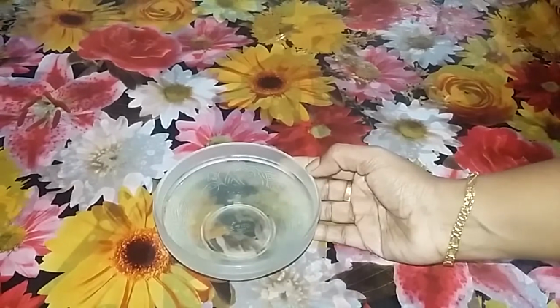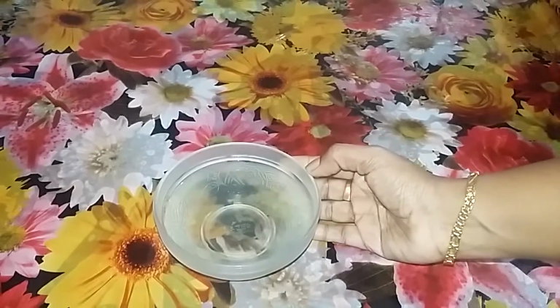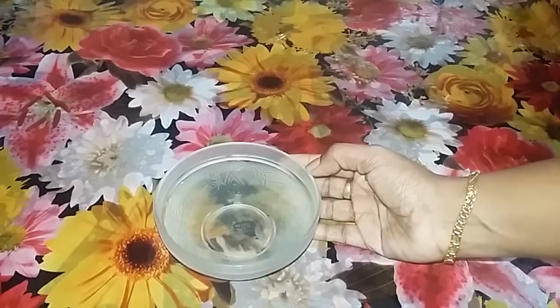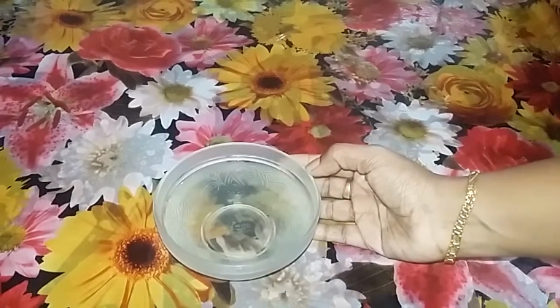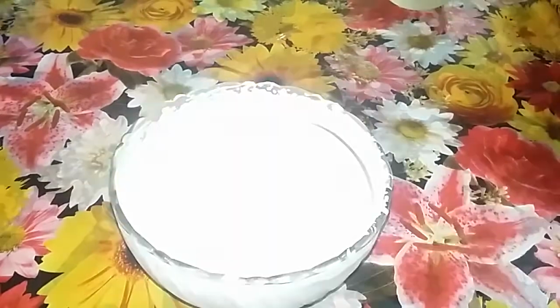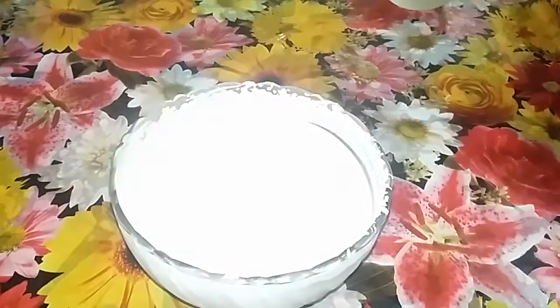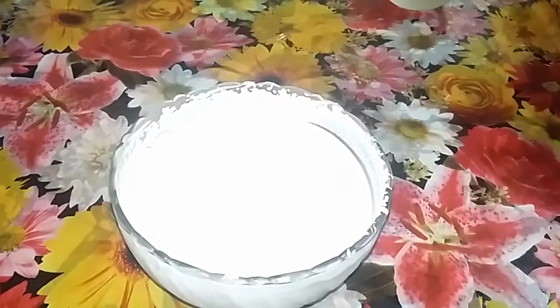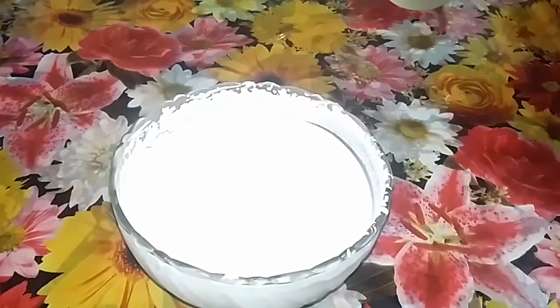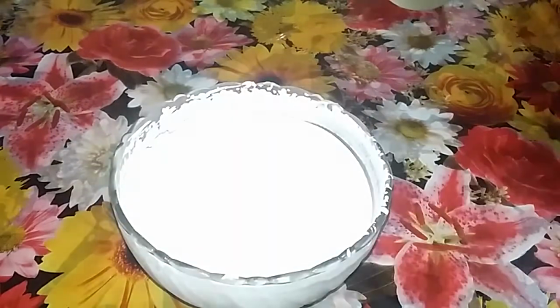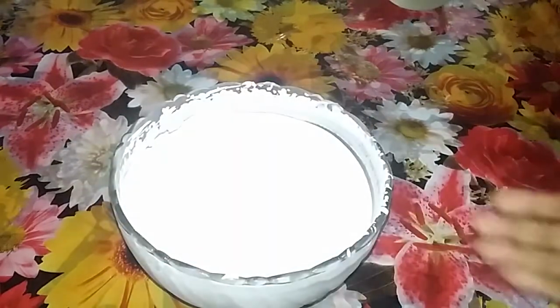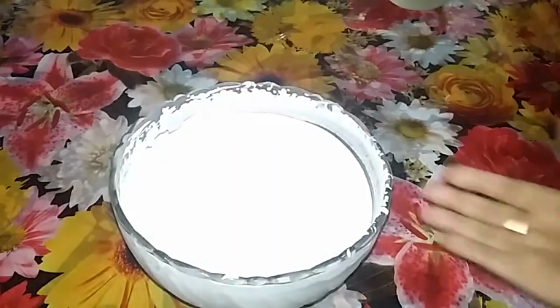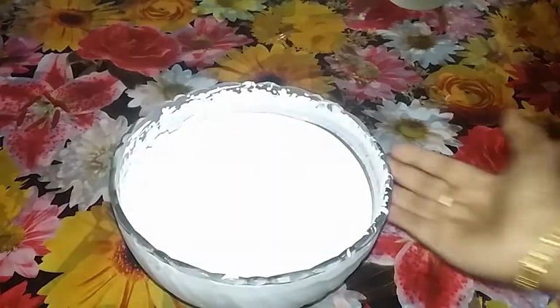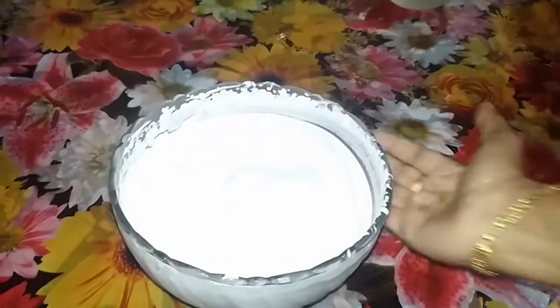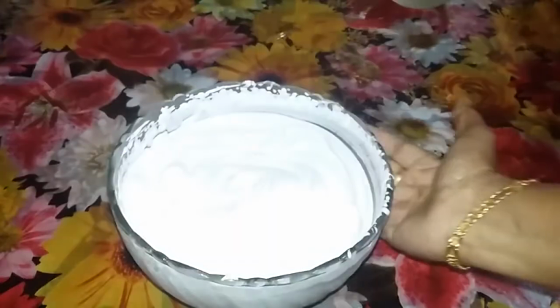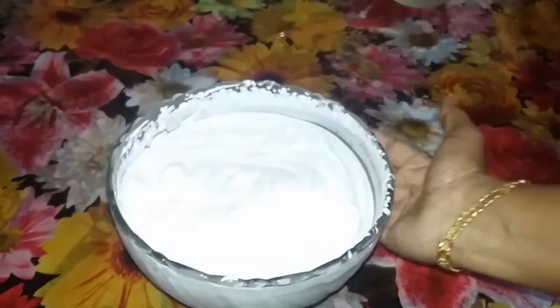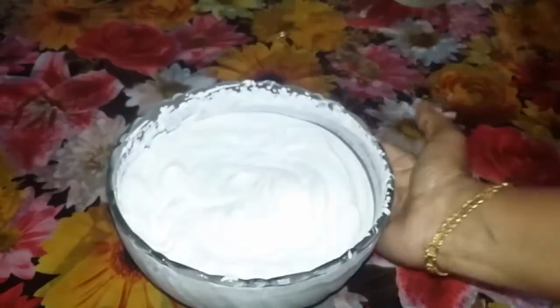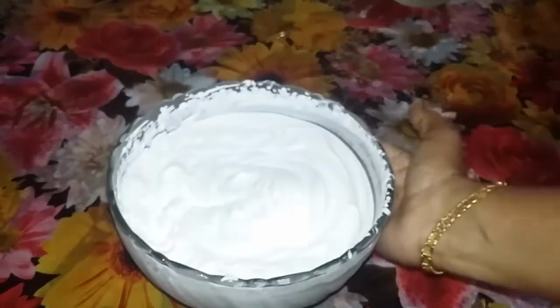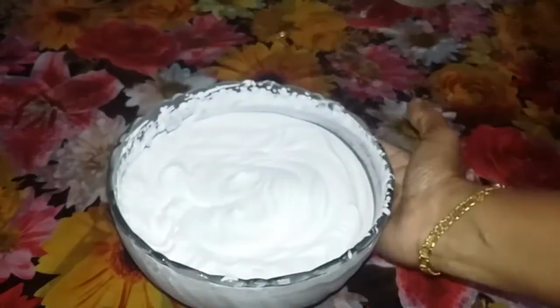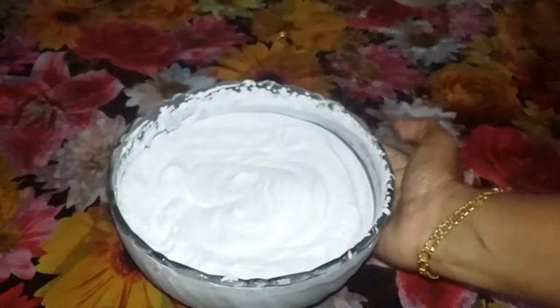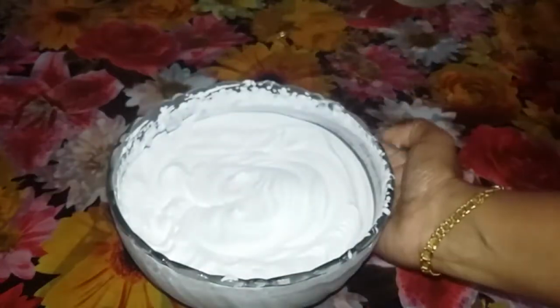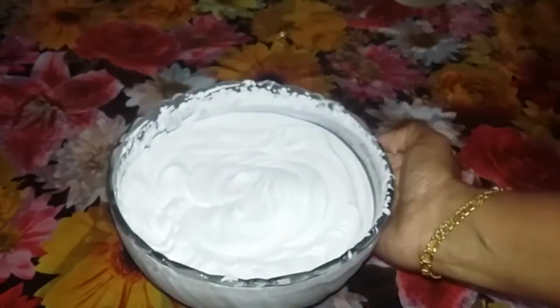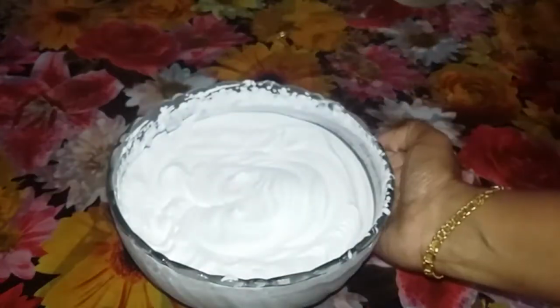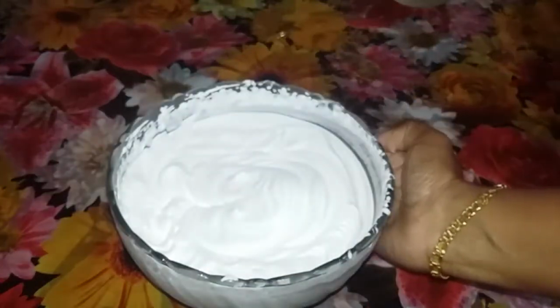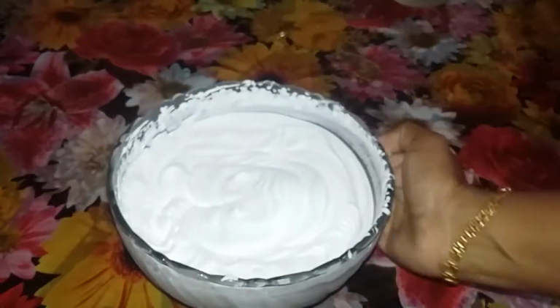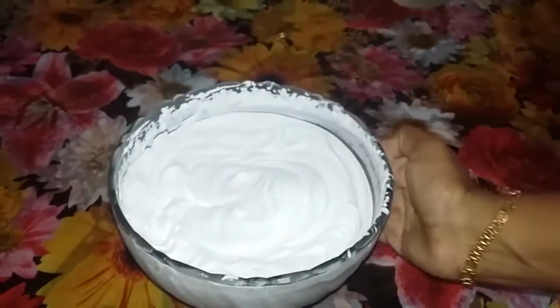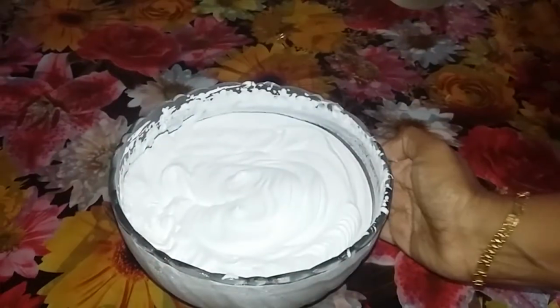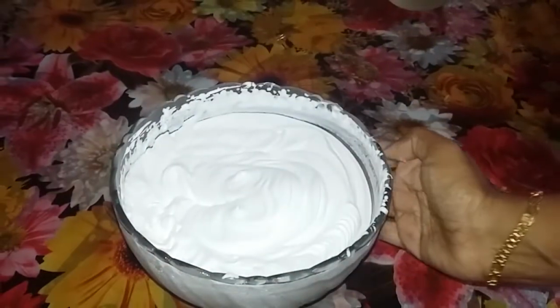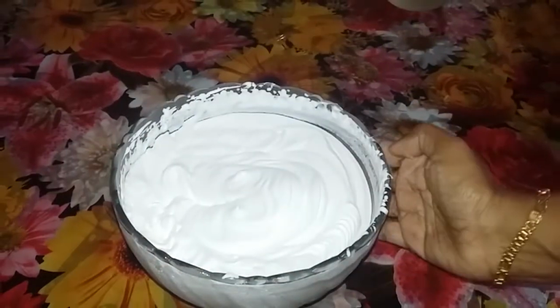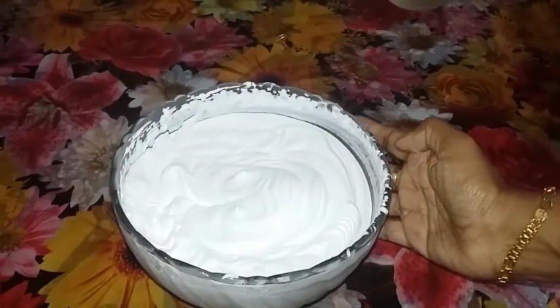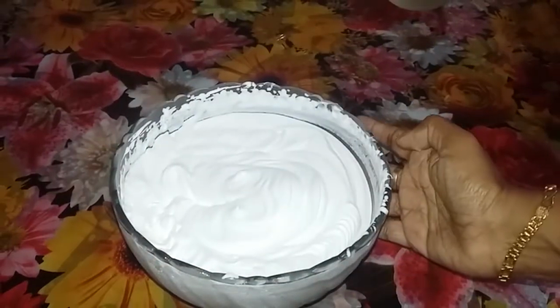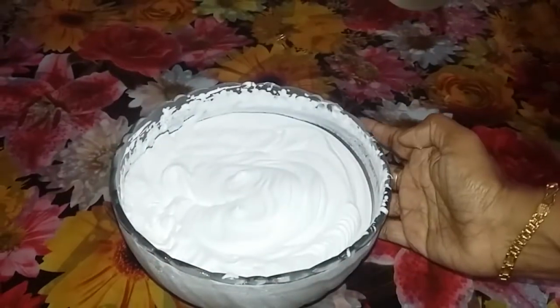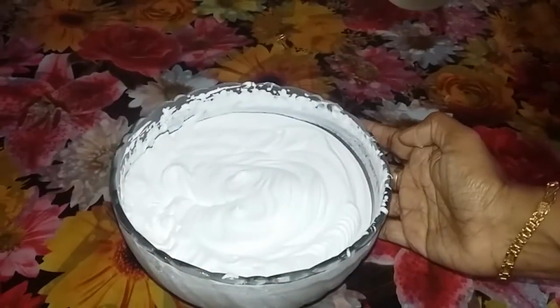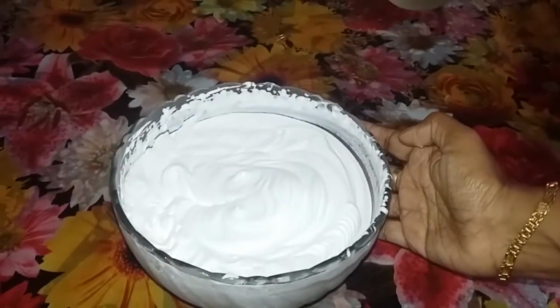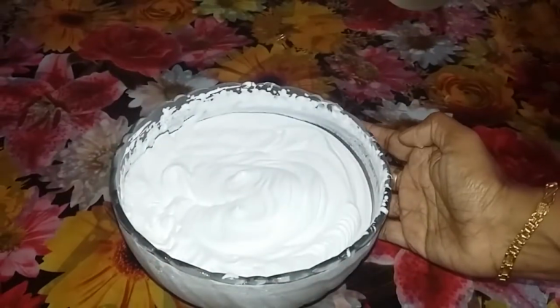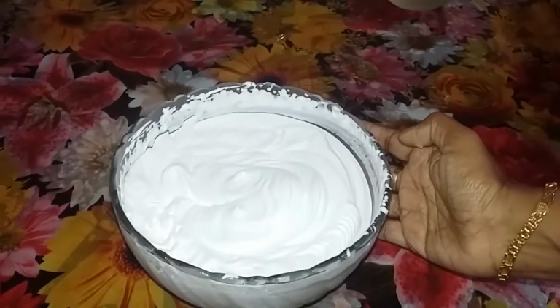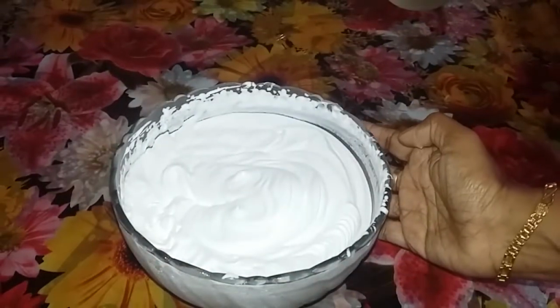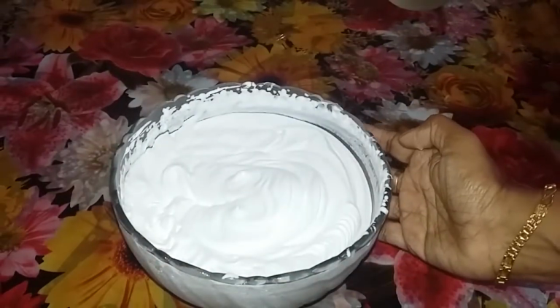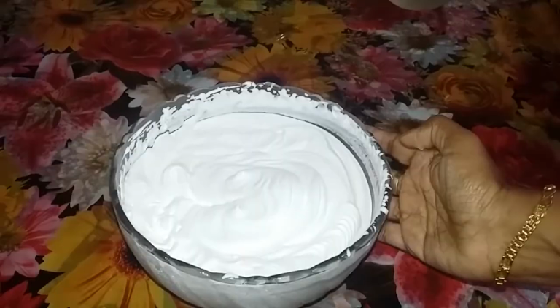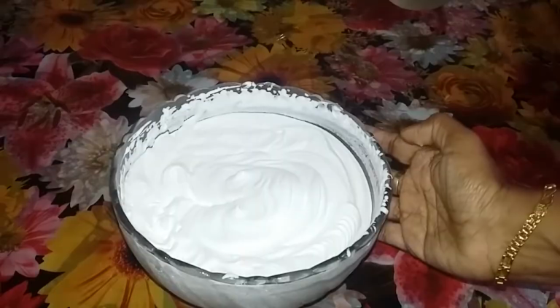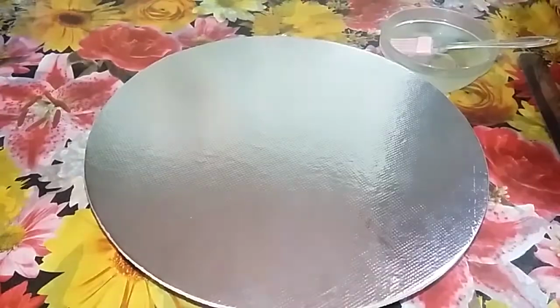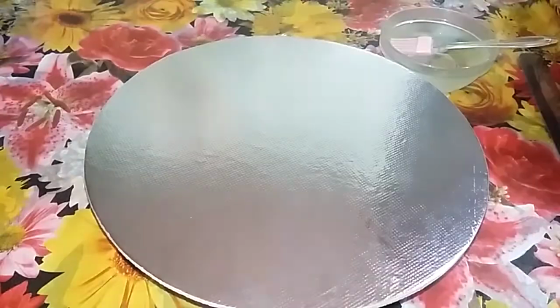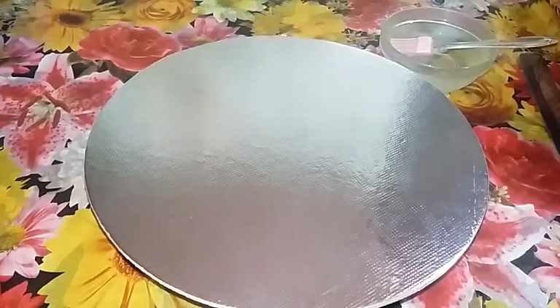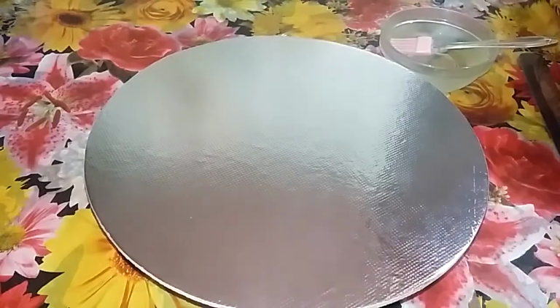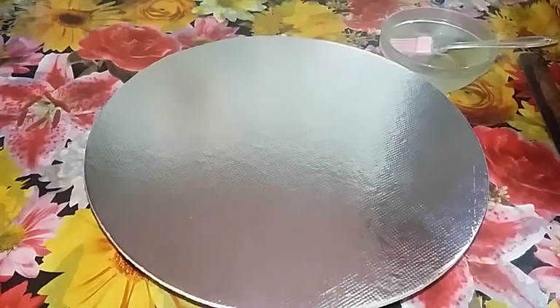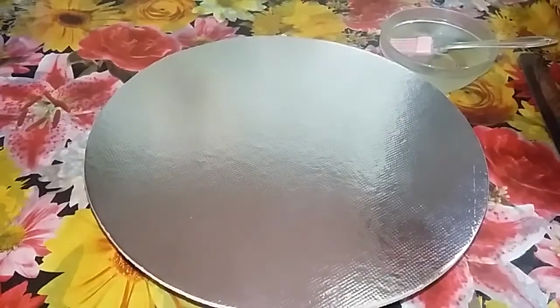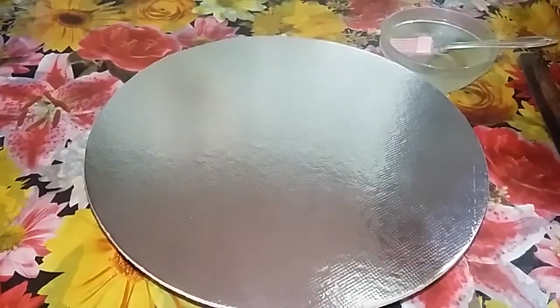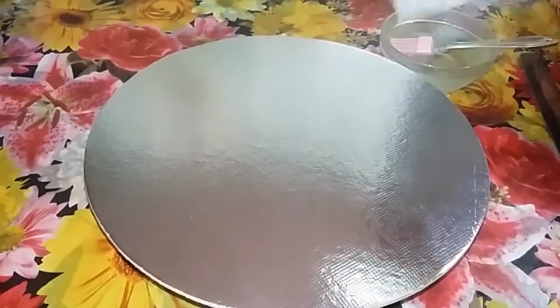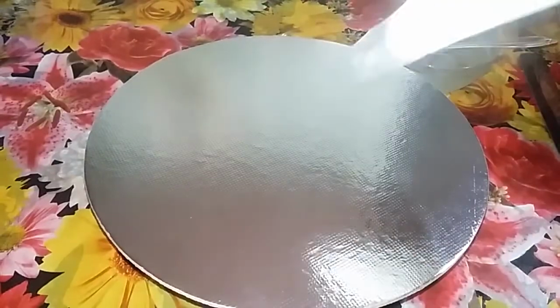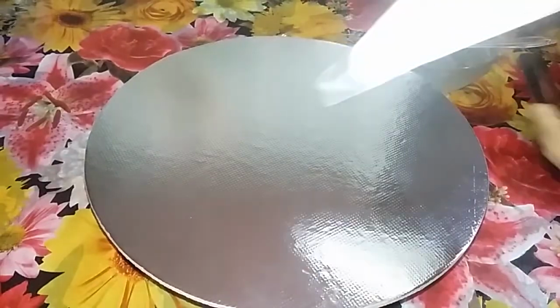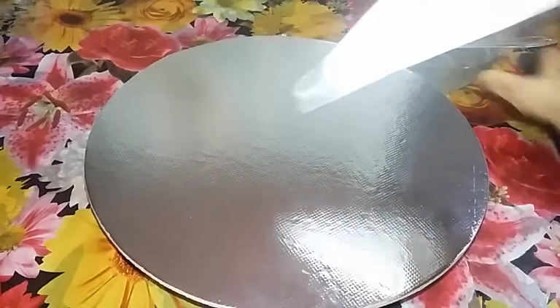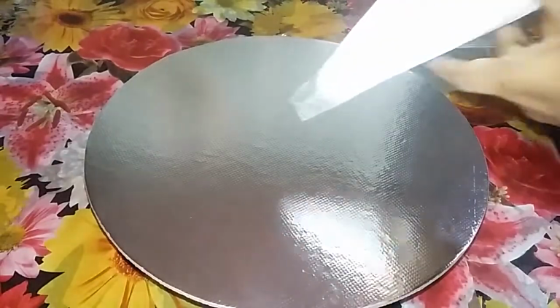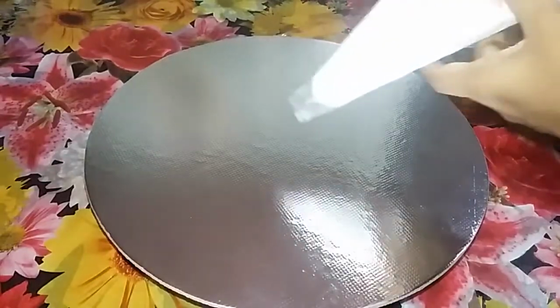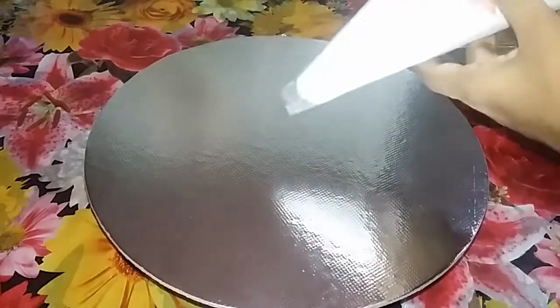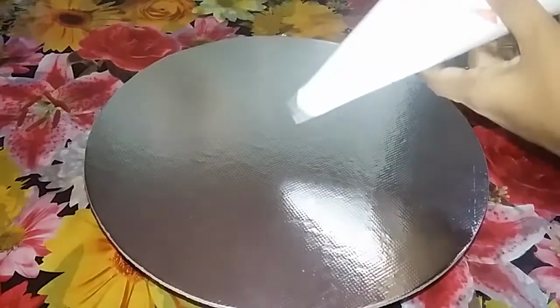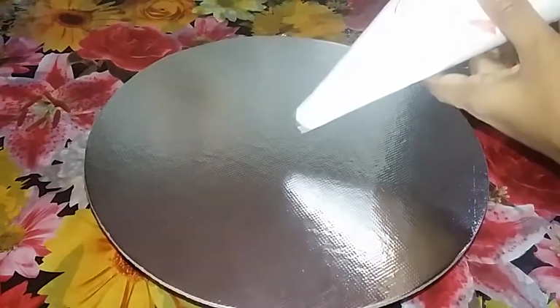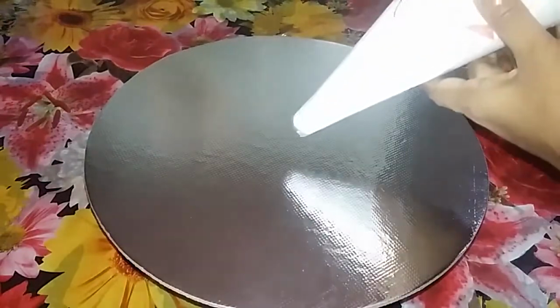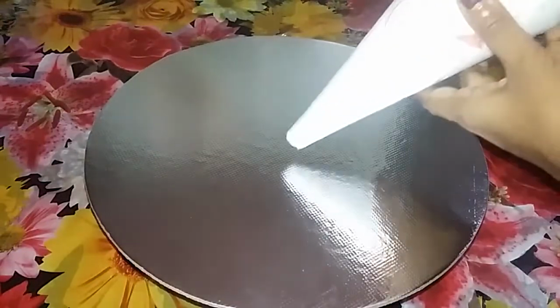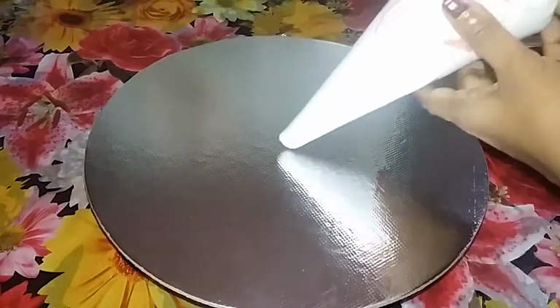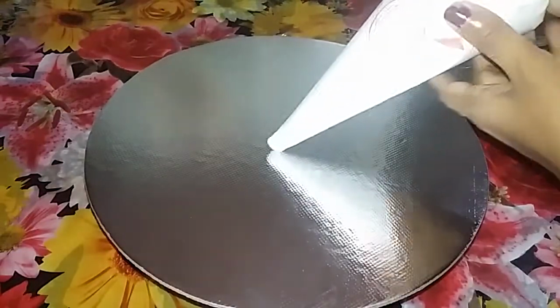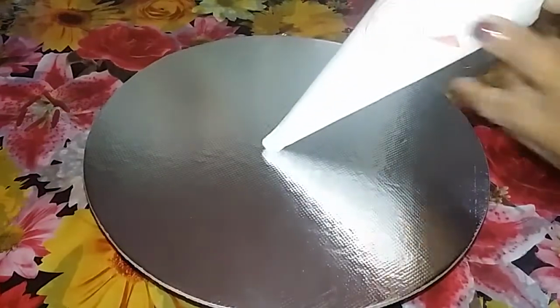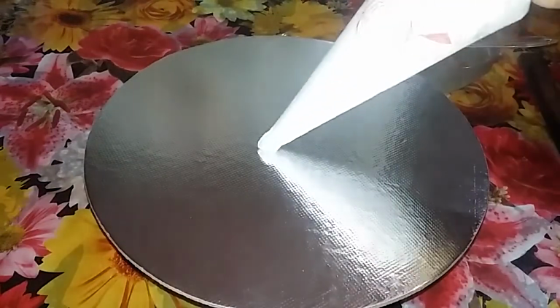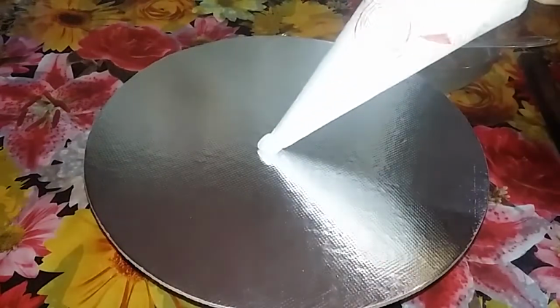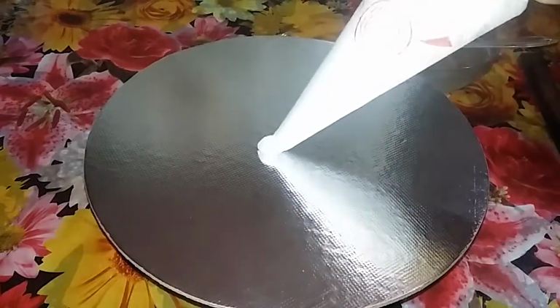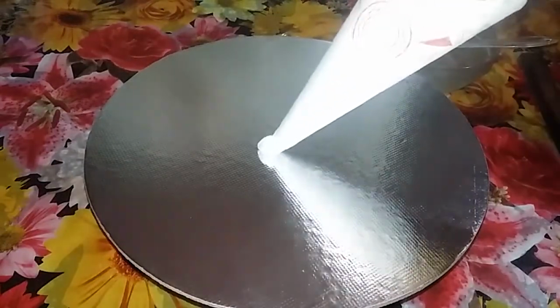I will put the whipping cream ready. I will place it on the cake board, then add the cream.